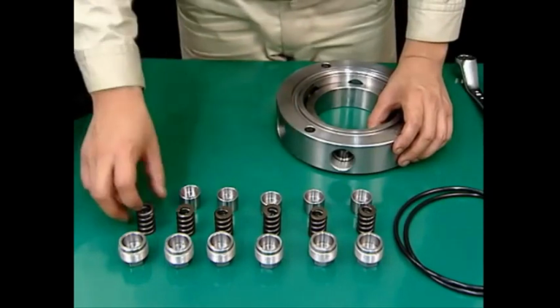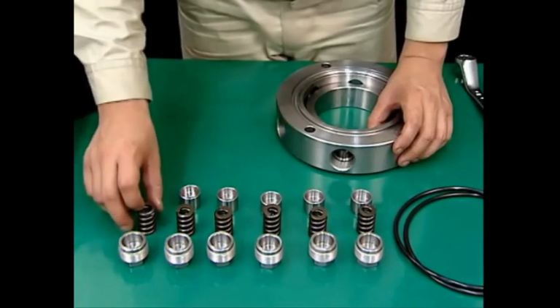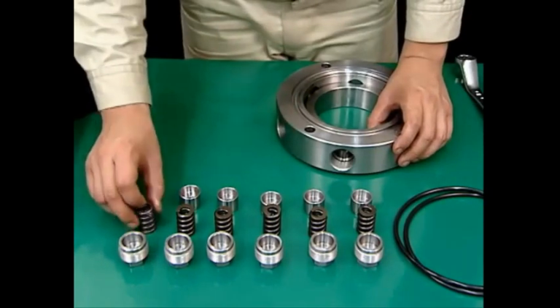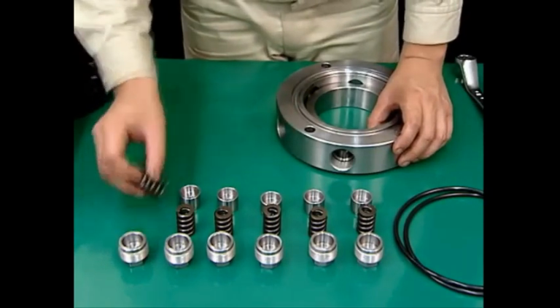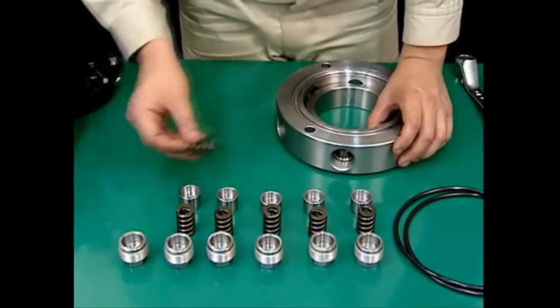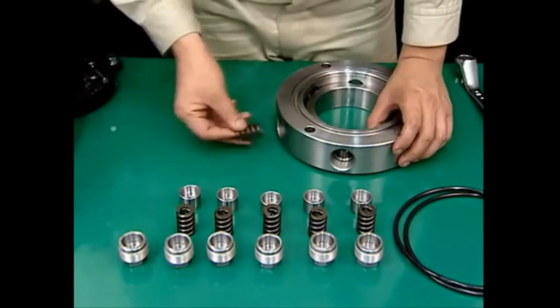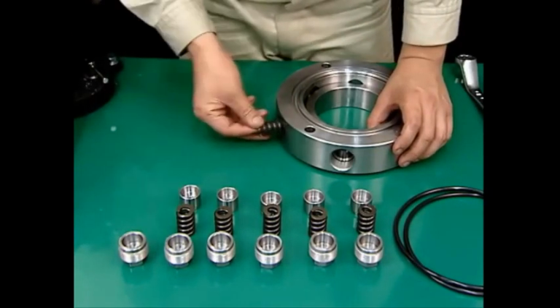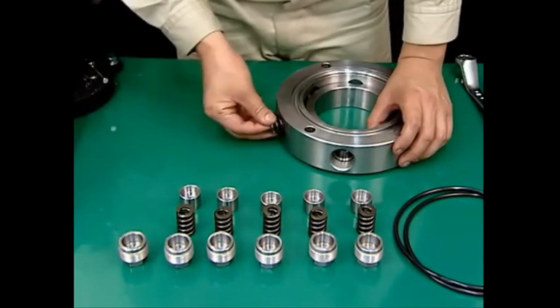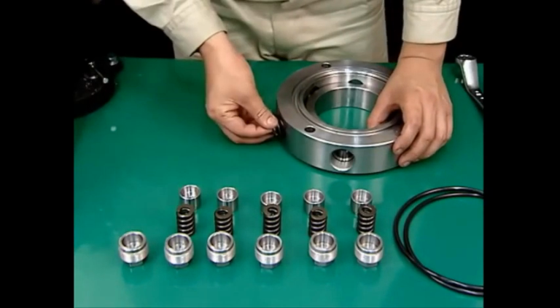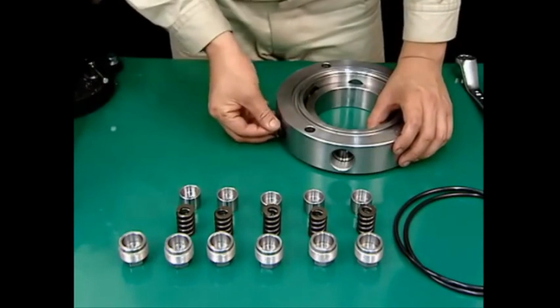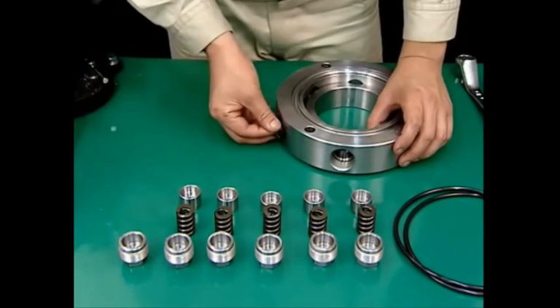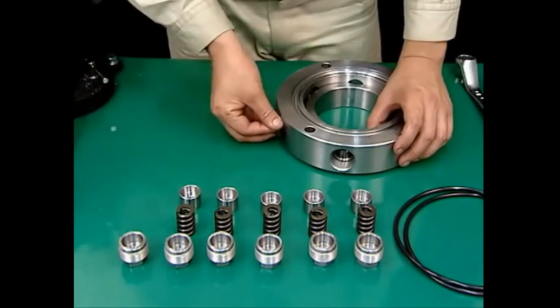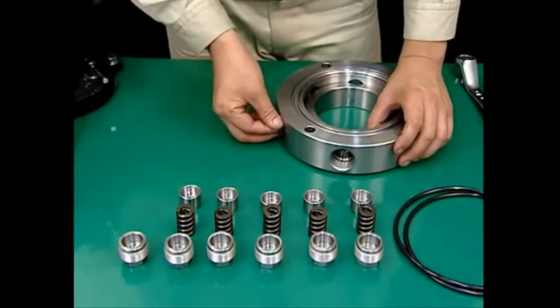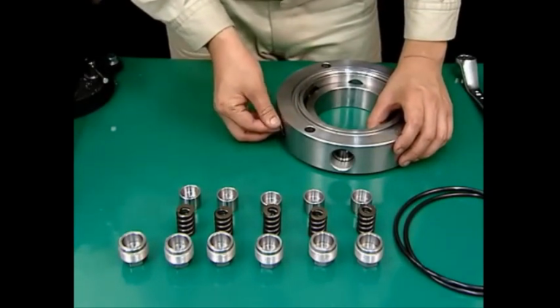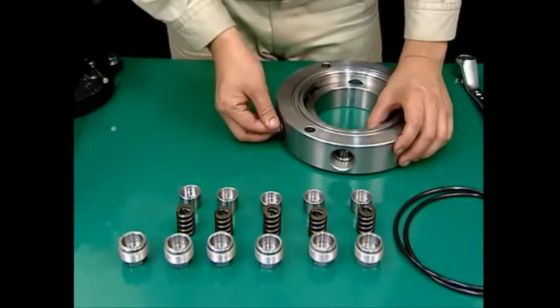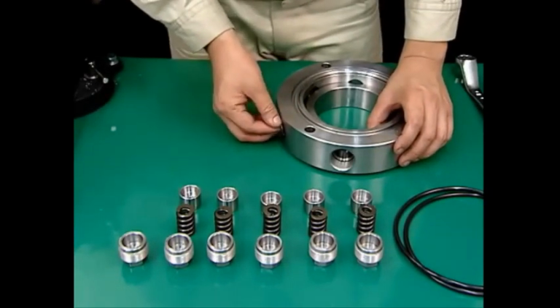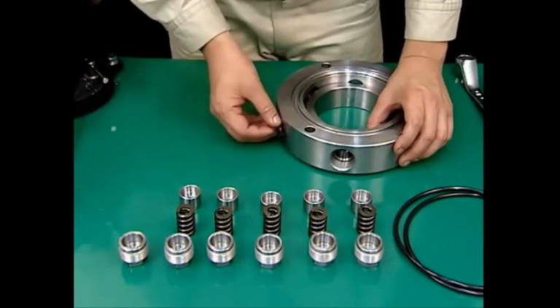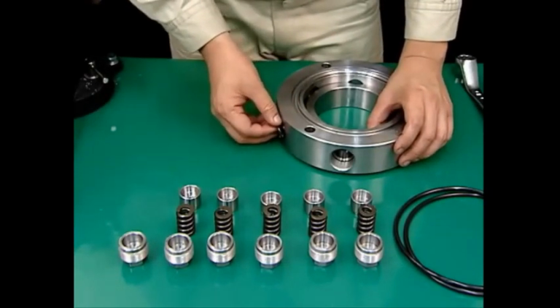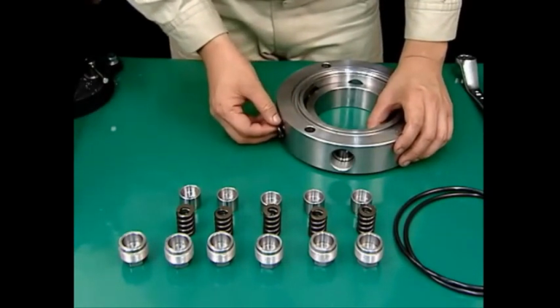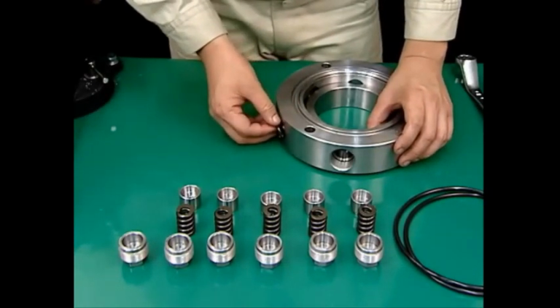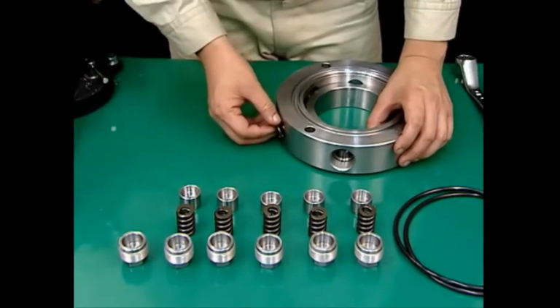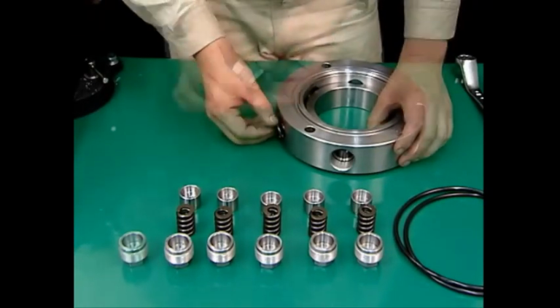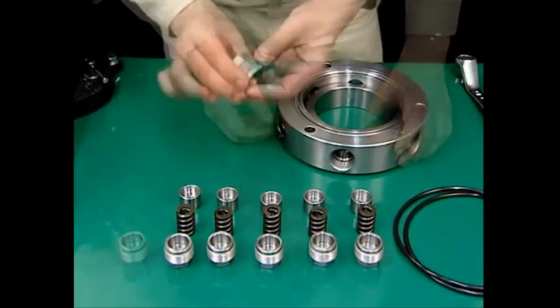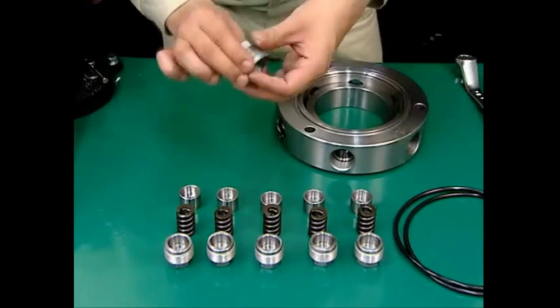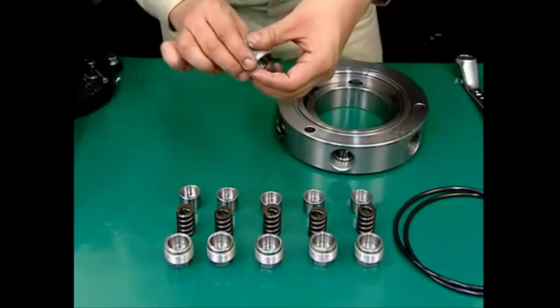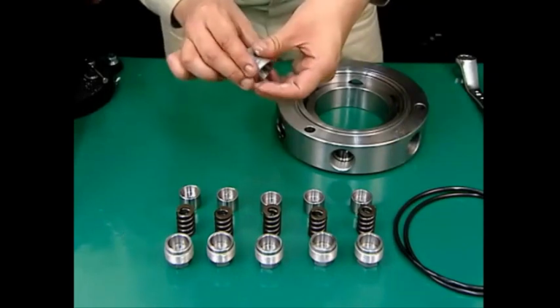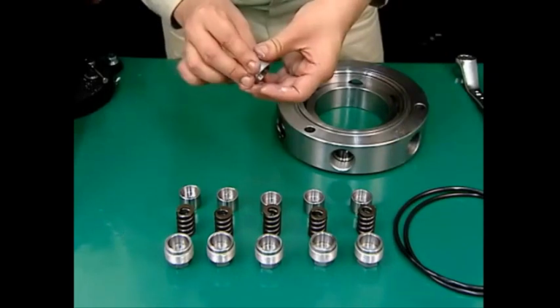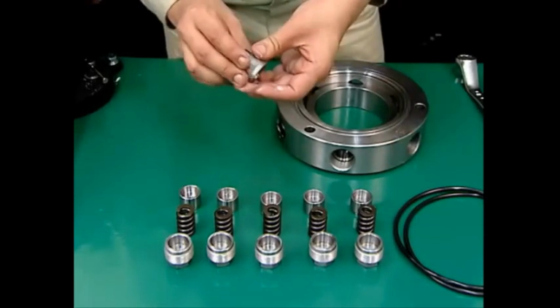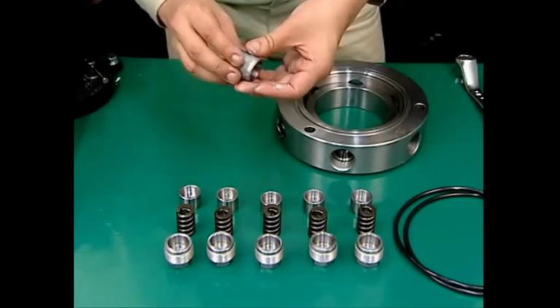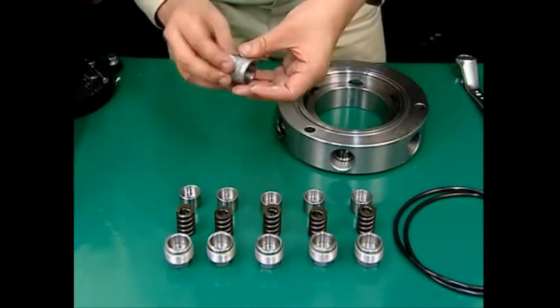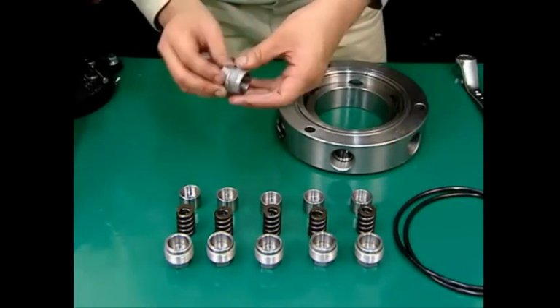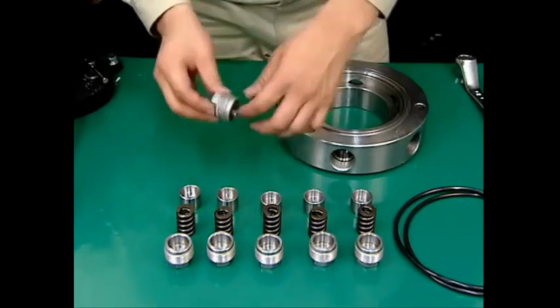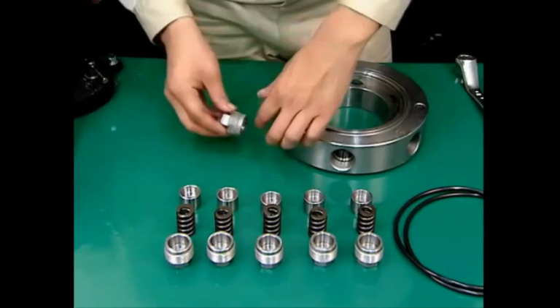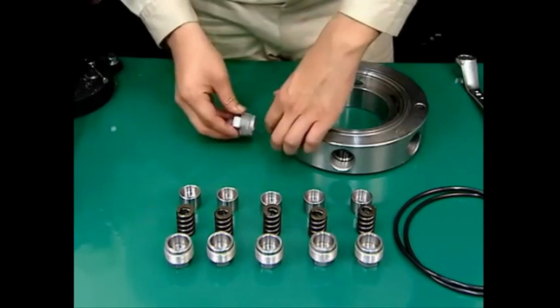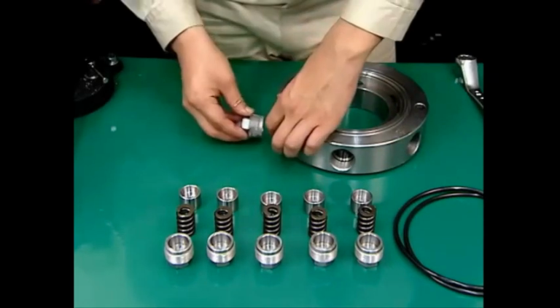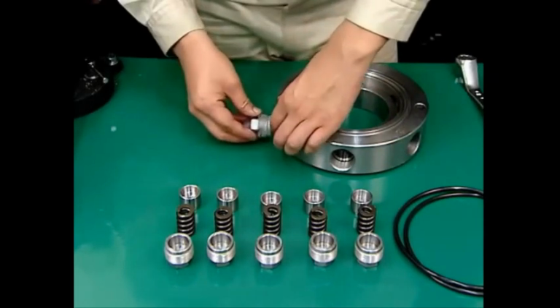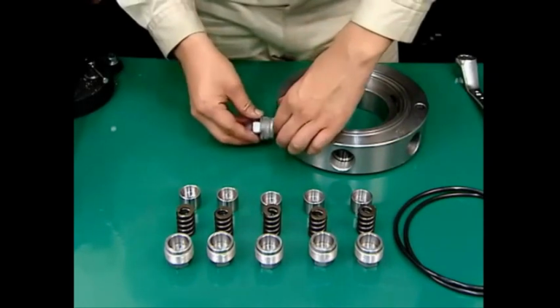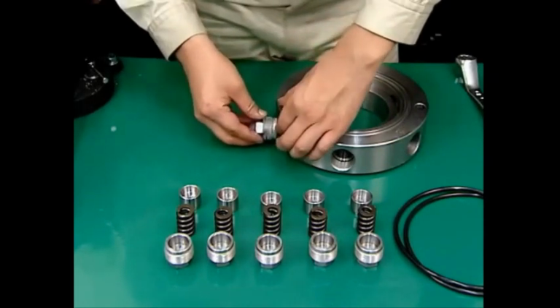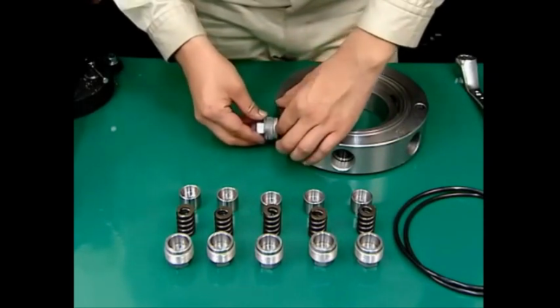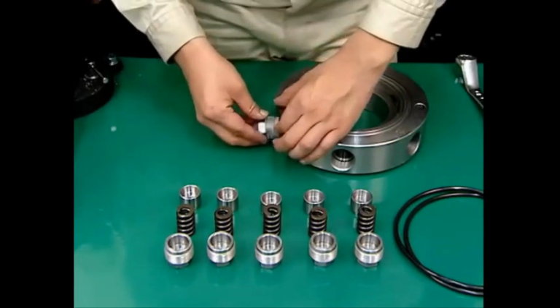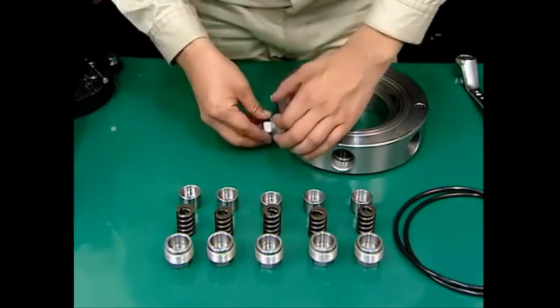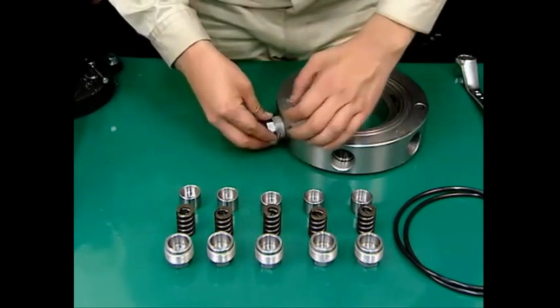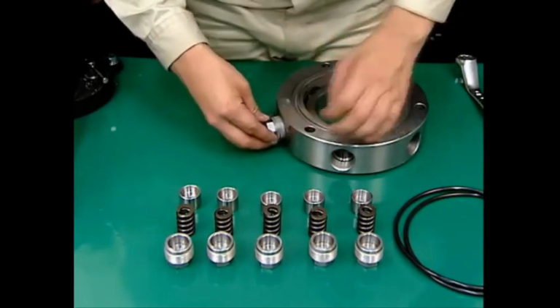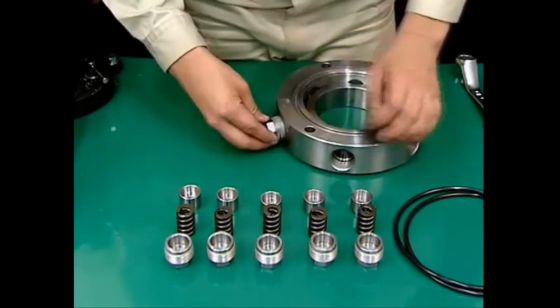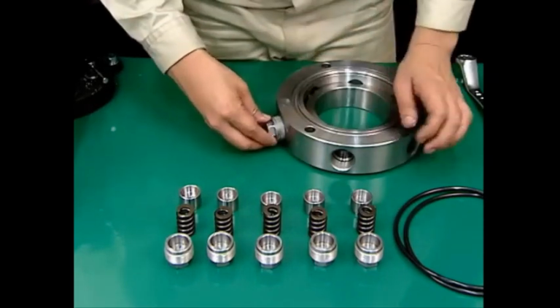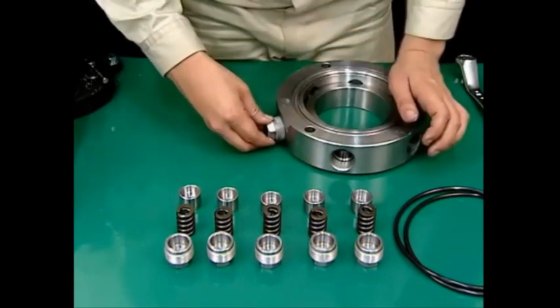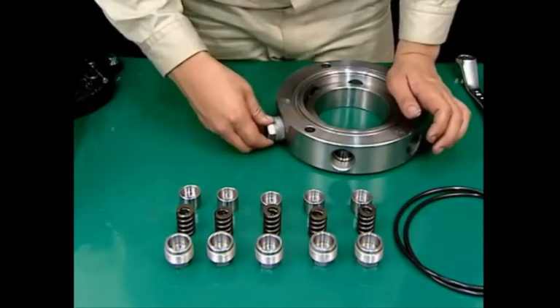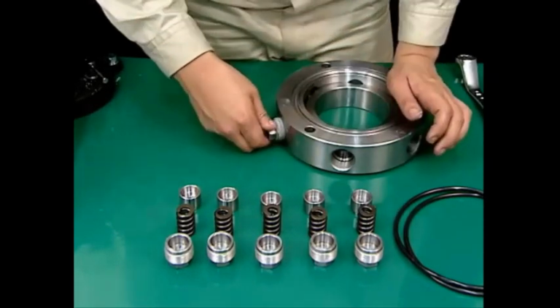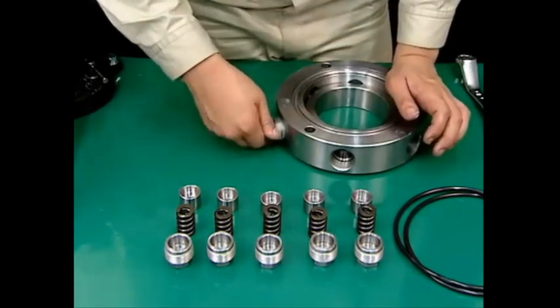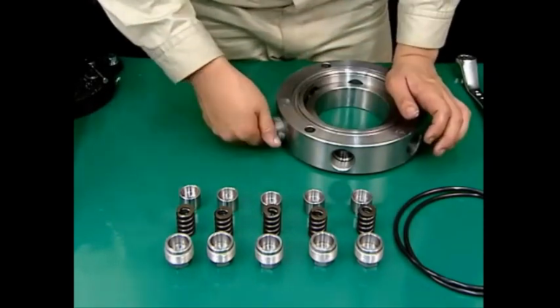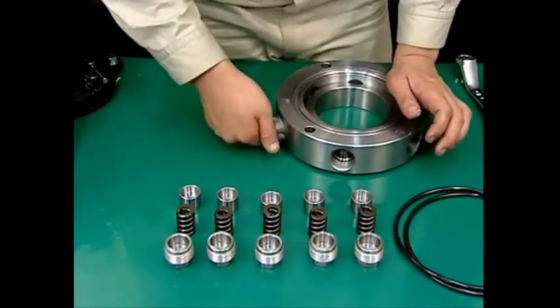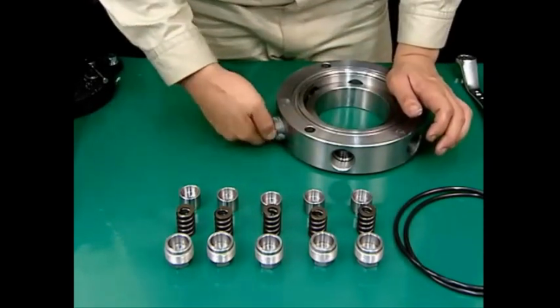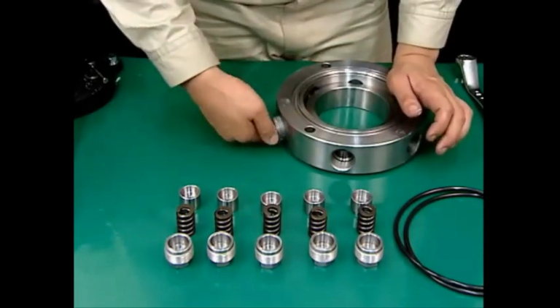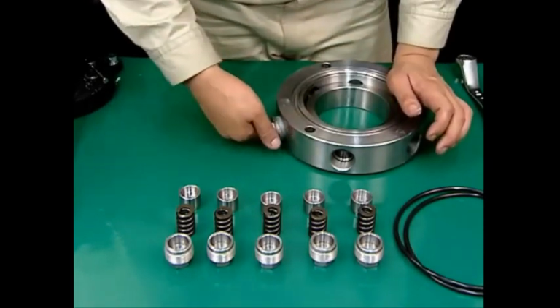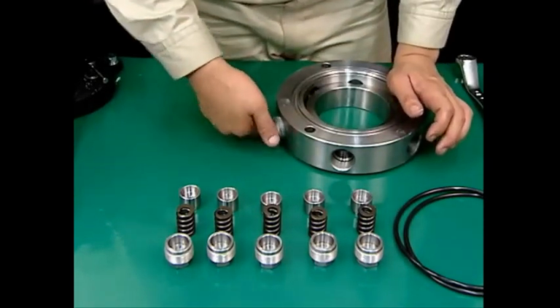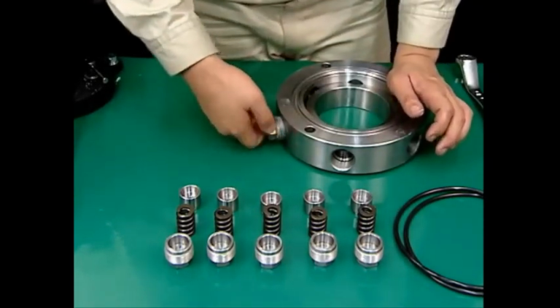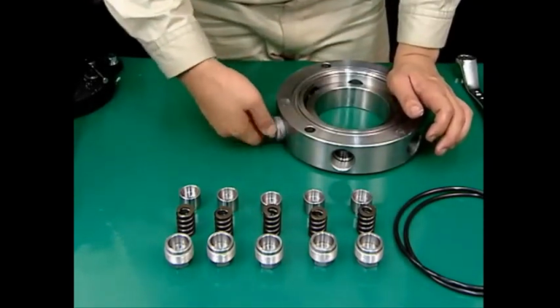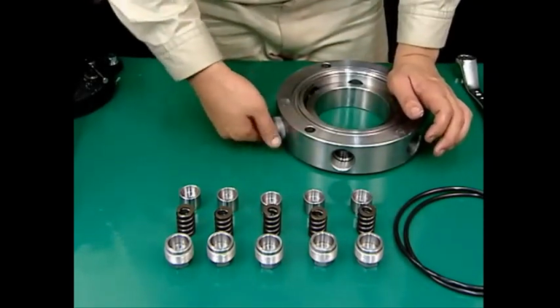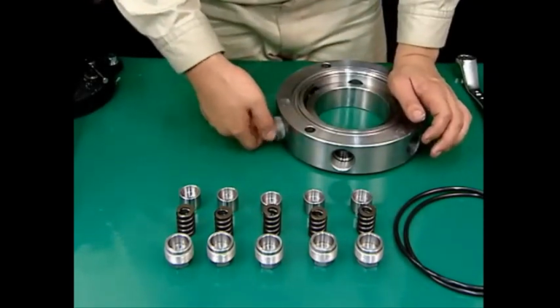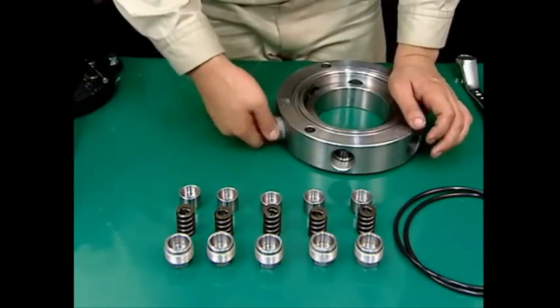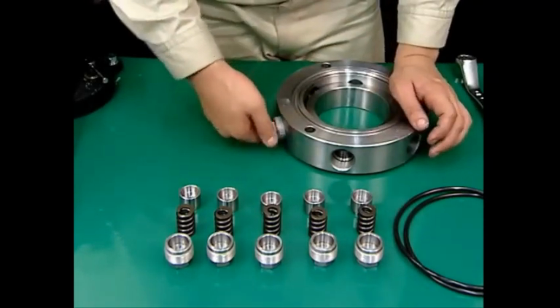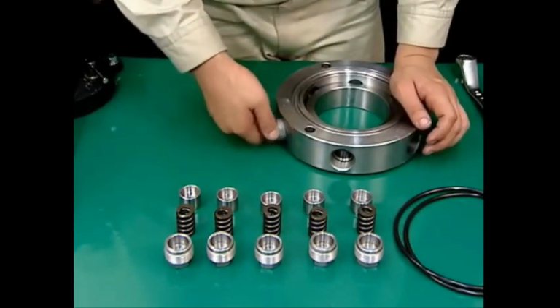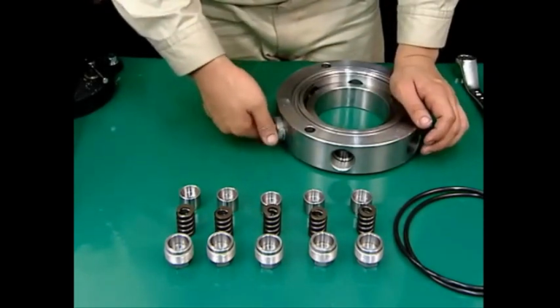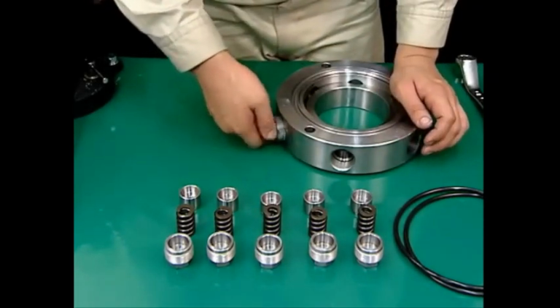Mount the upper spring cases, followed by the upper springs, then the upper spring retainers and tighten them uniformly.